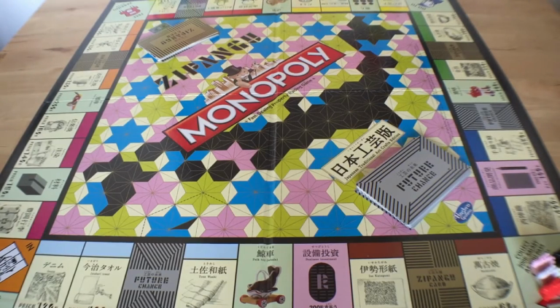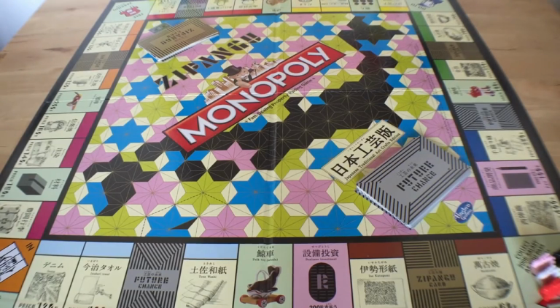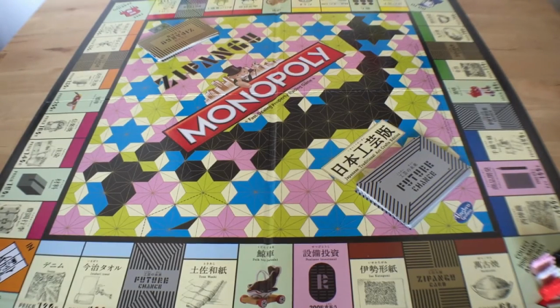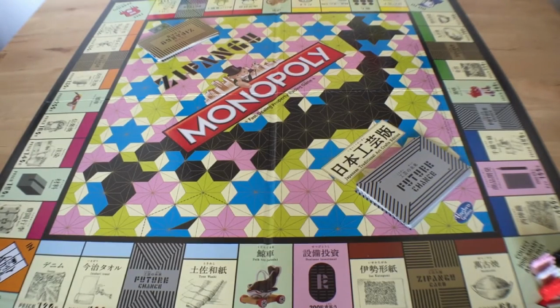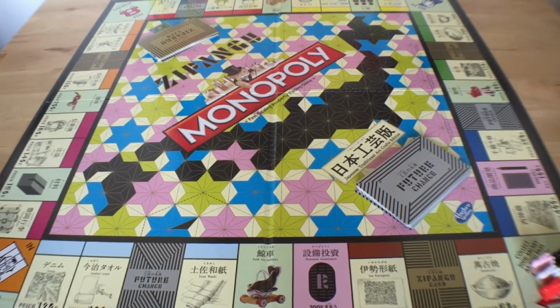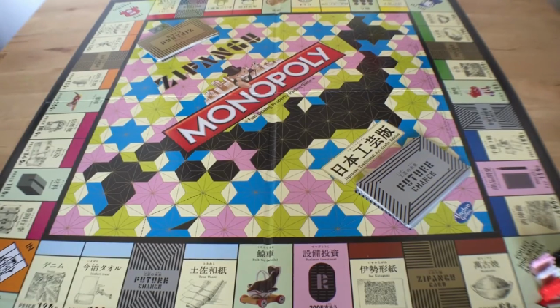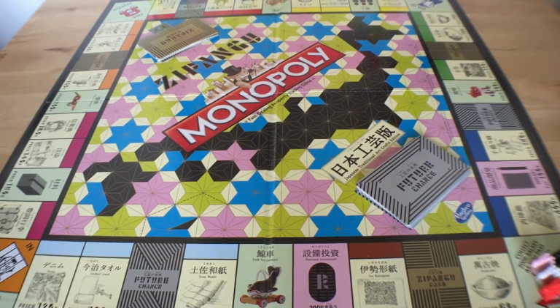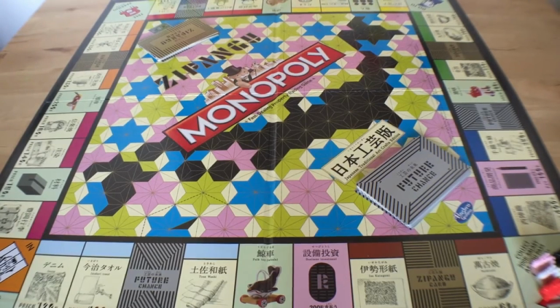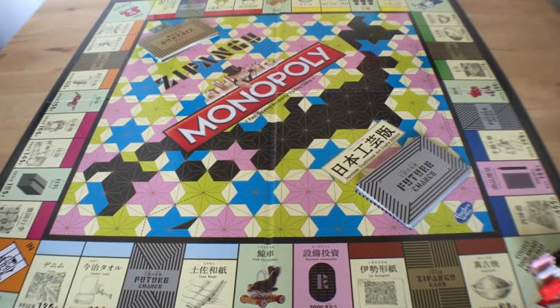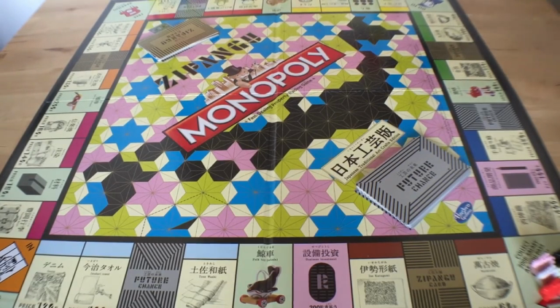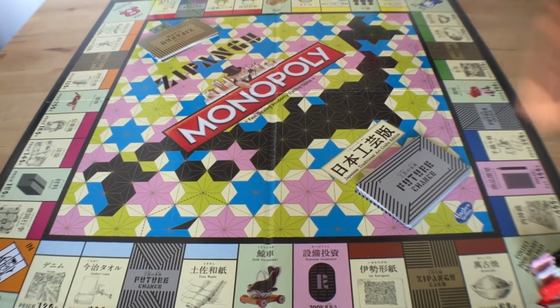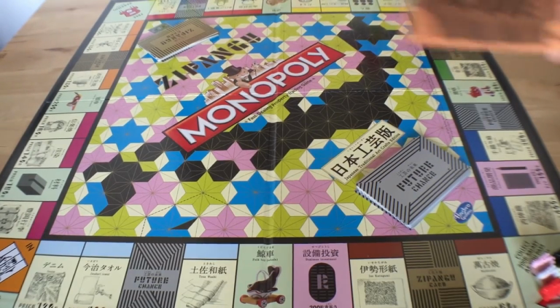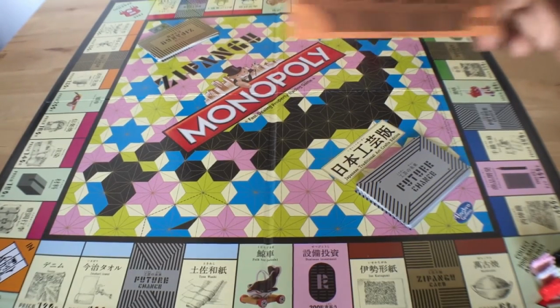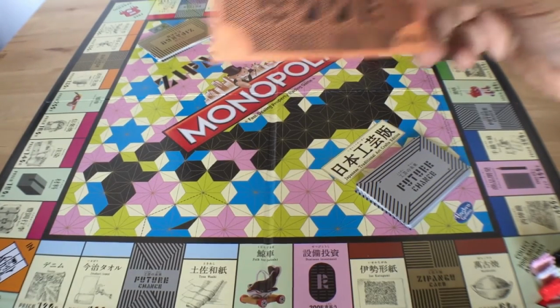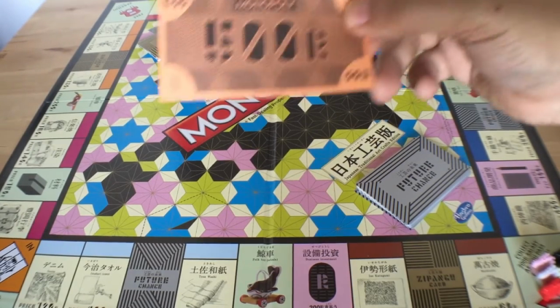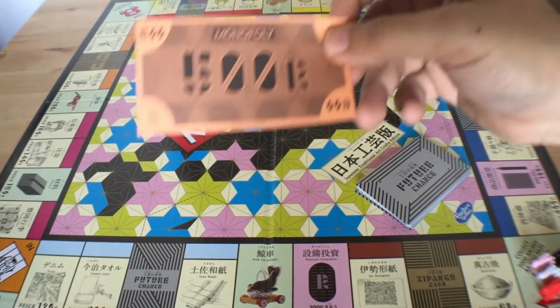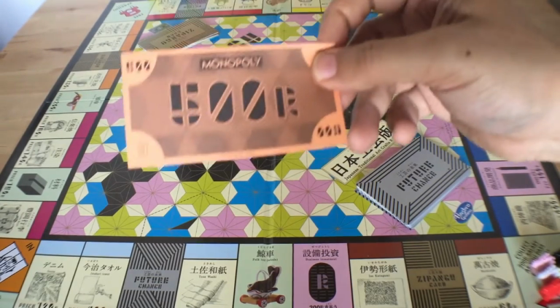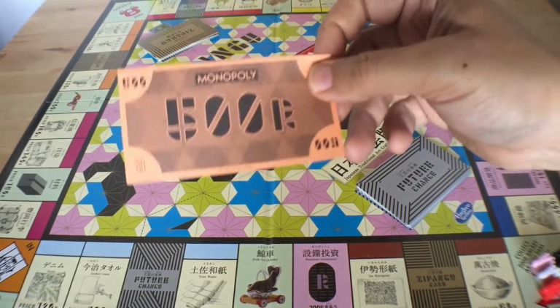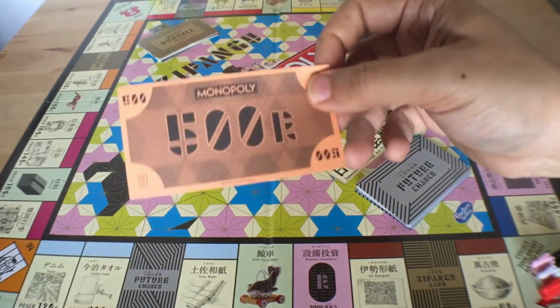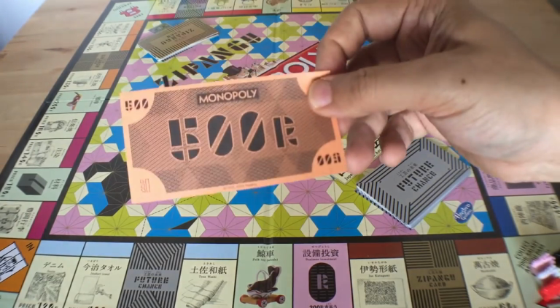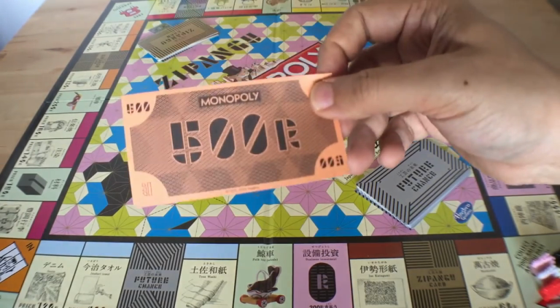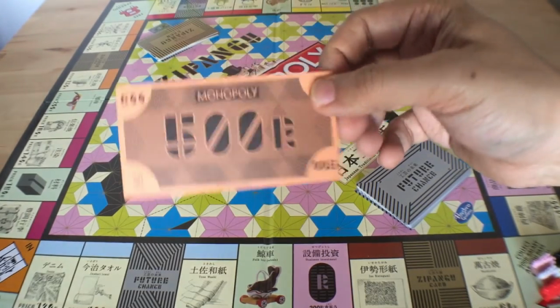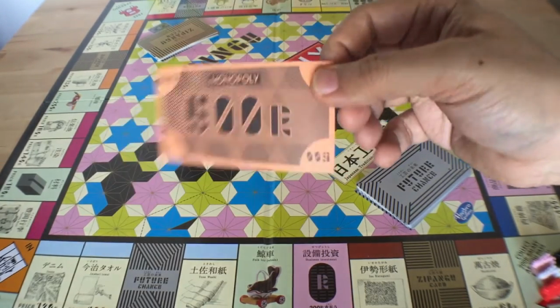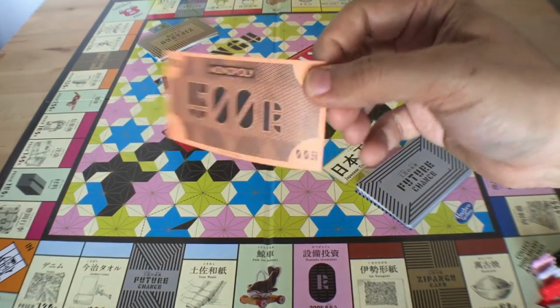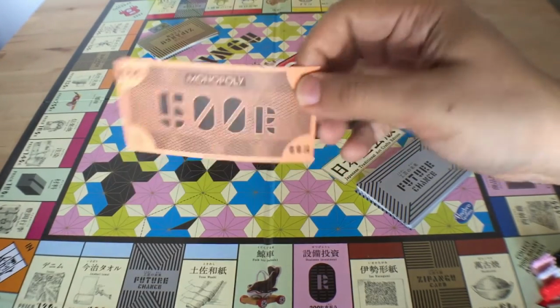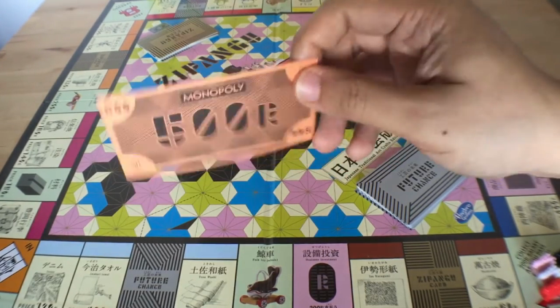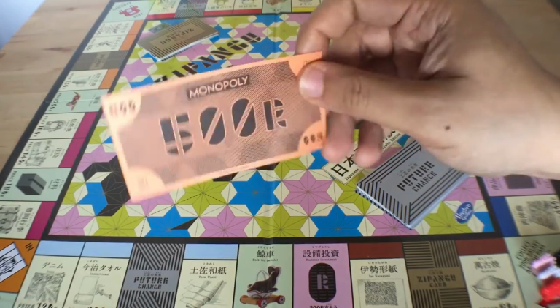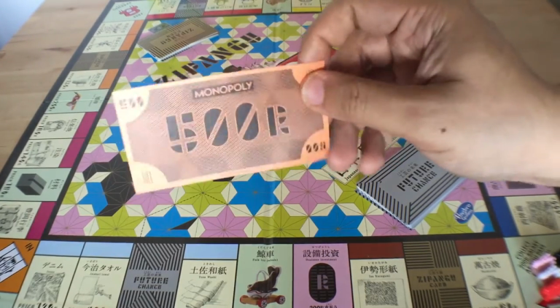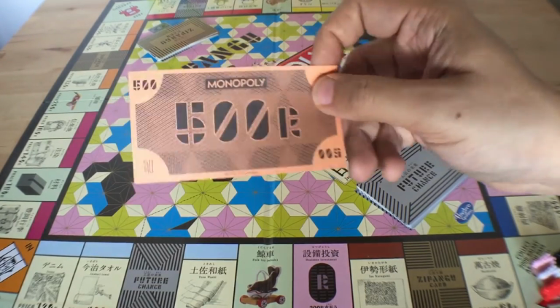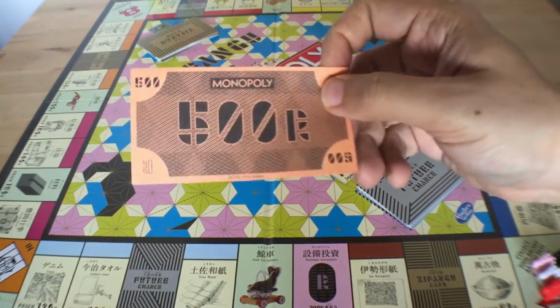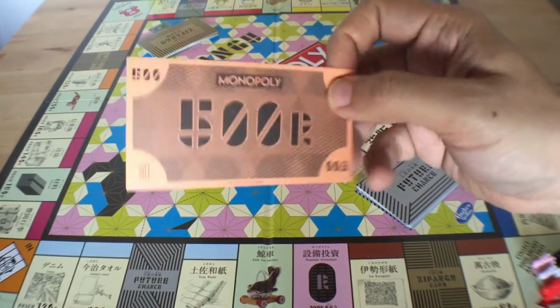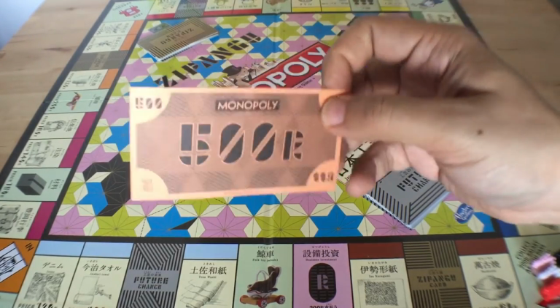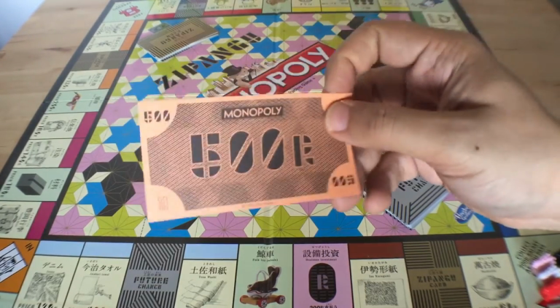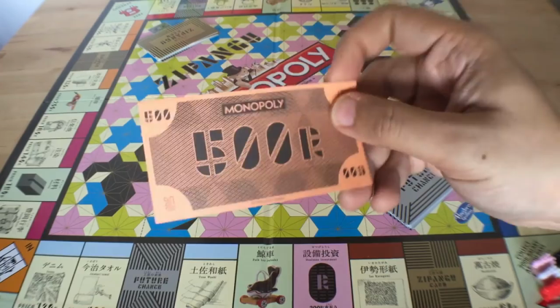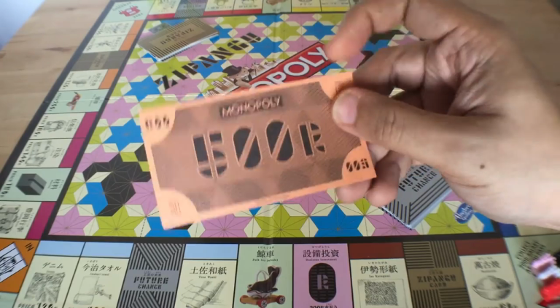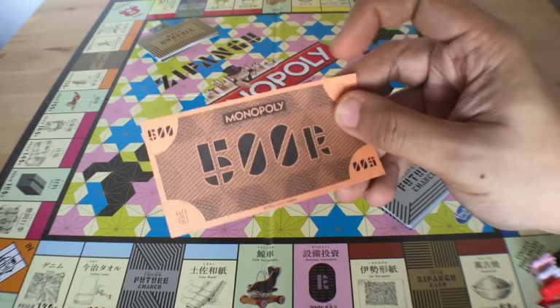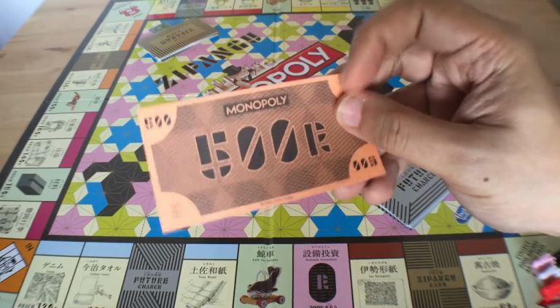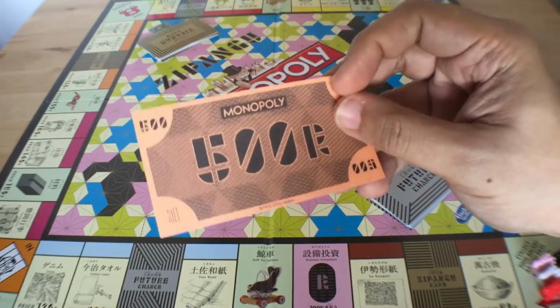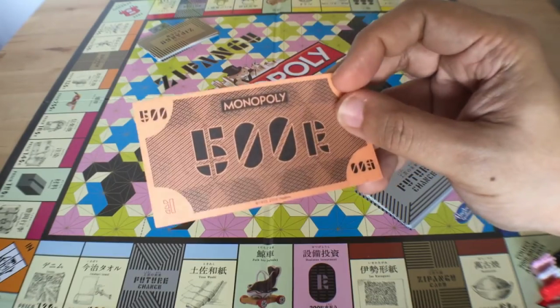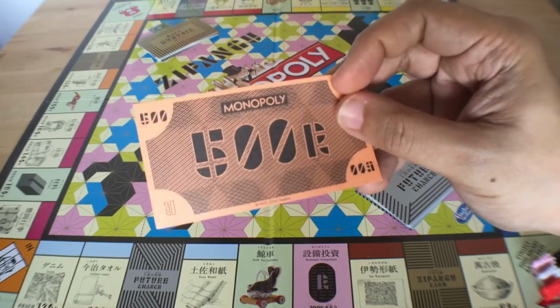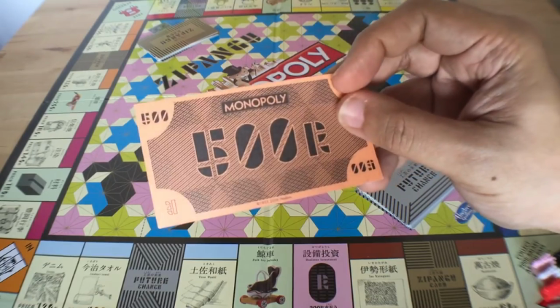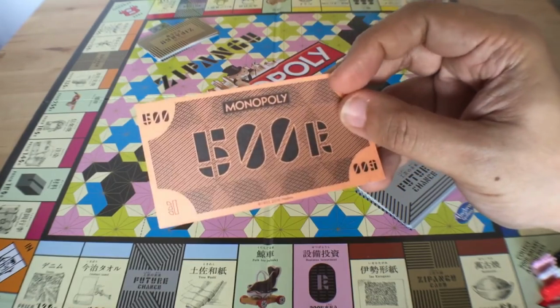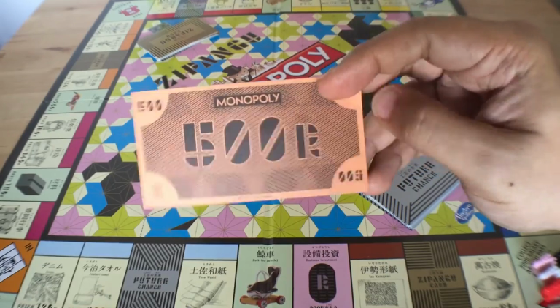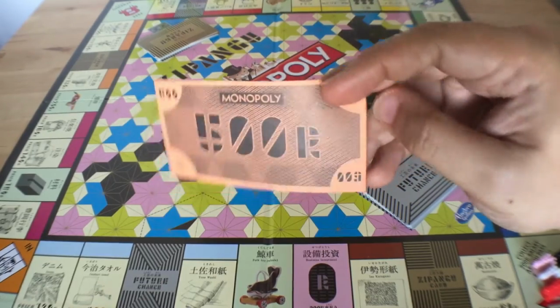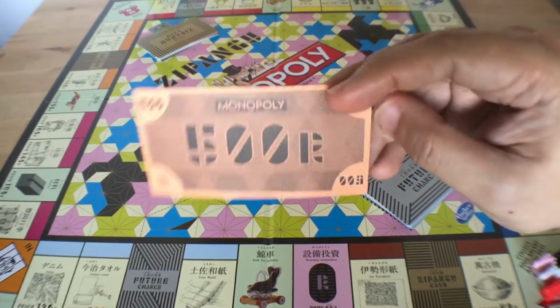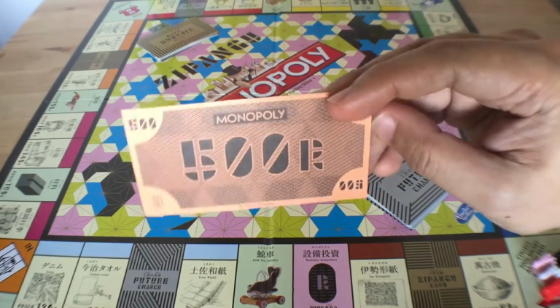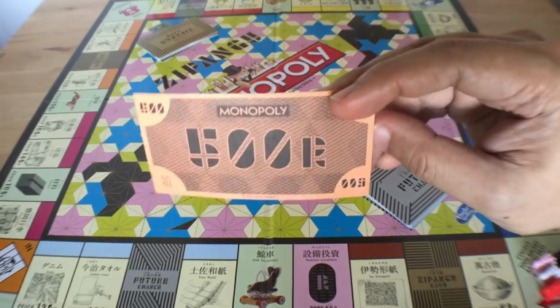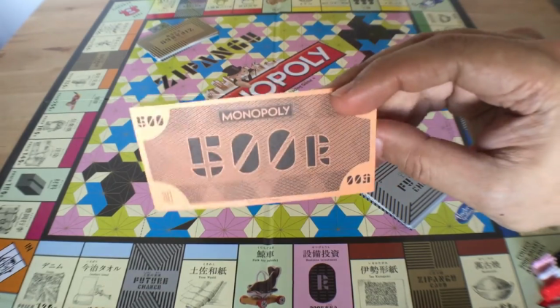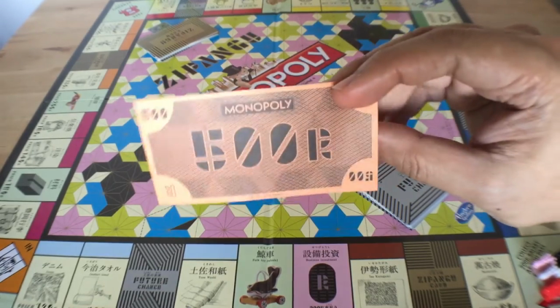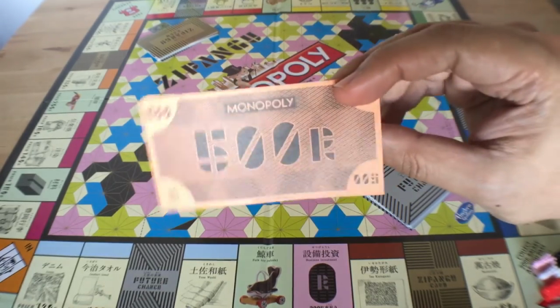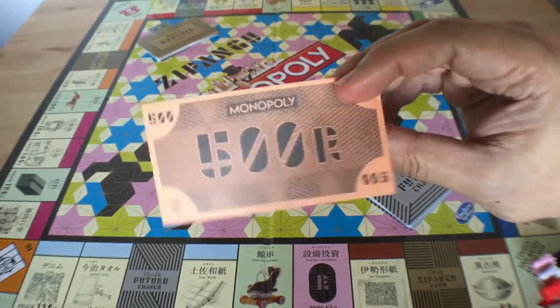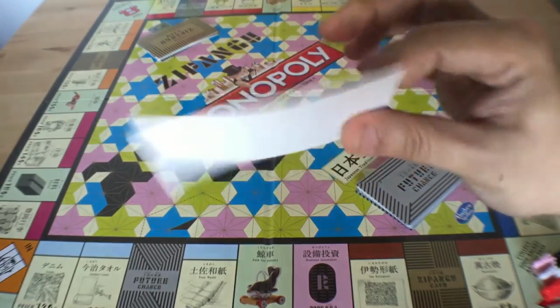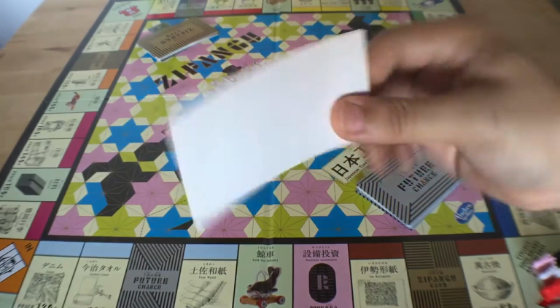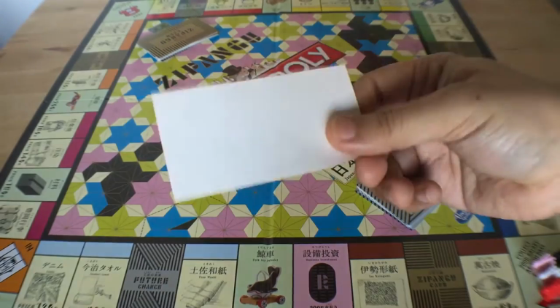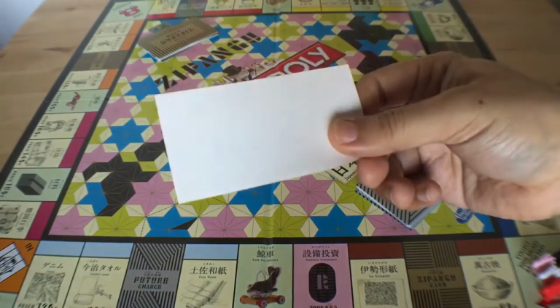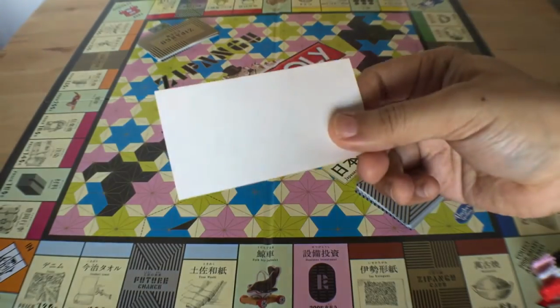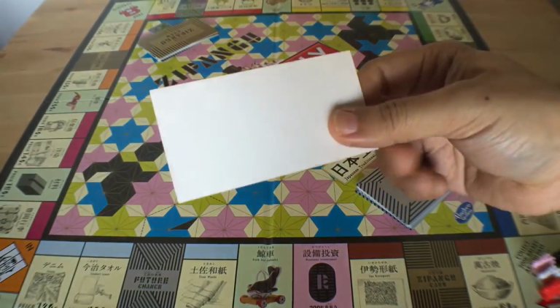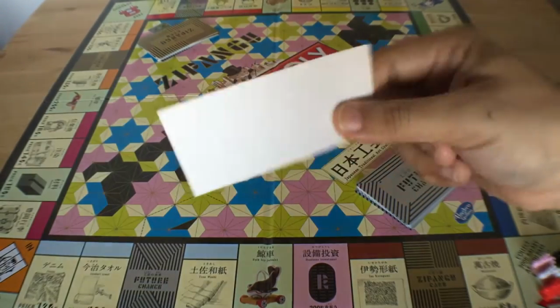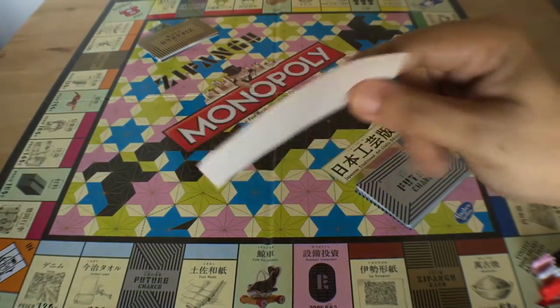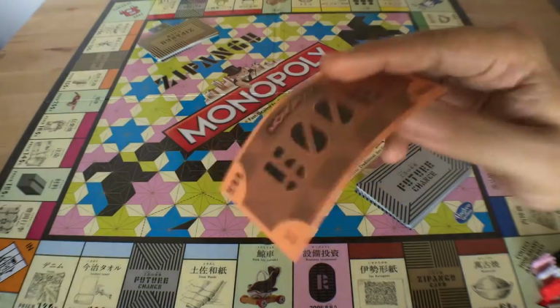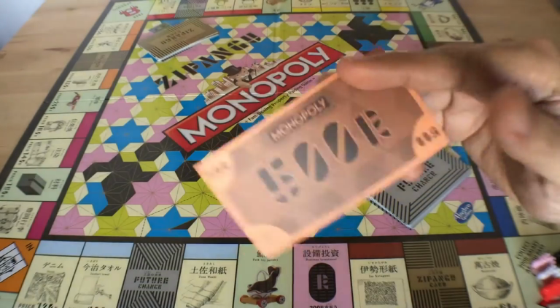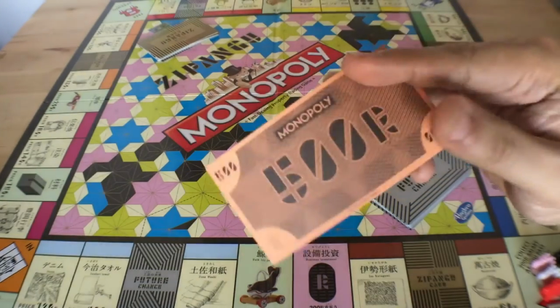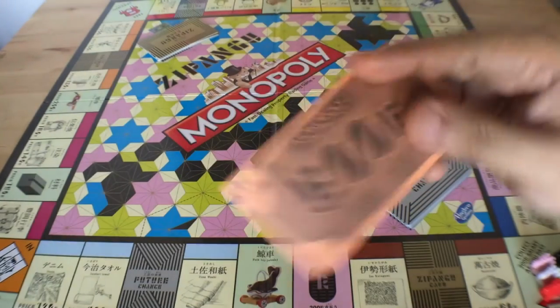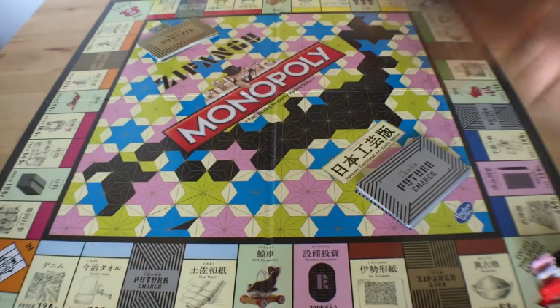The other change is the money. We don't use dollars — we use Ryo. And in traditional fare, of course, it's made of paper.